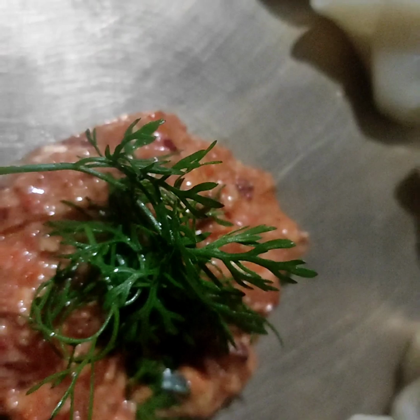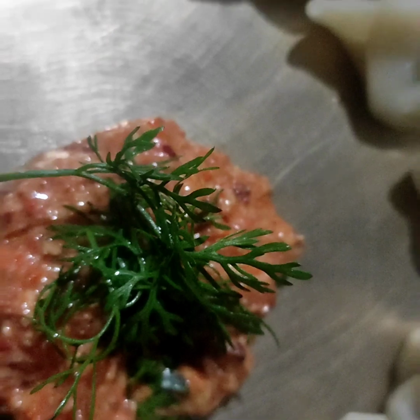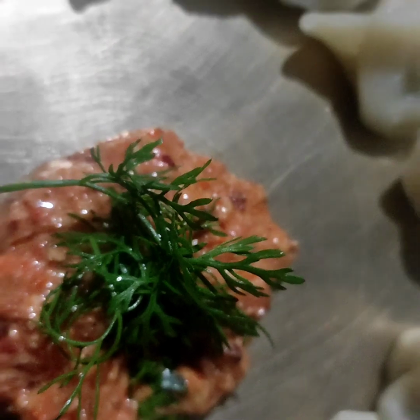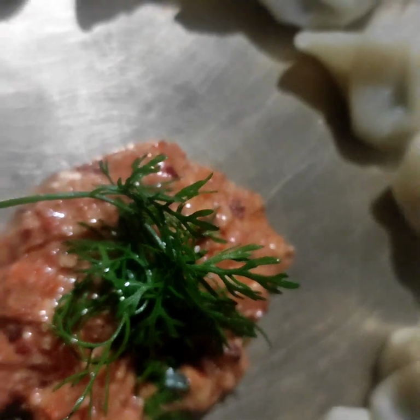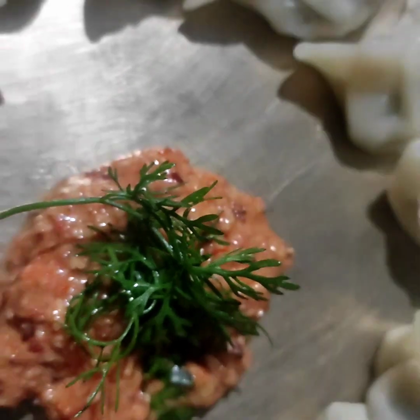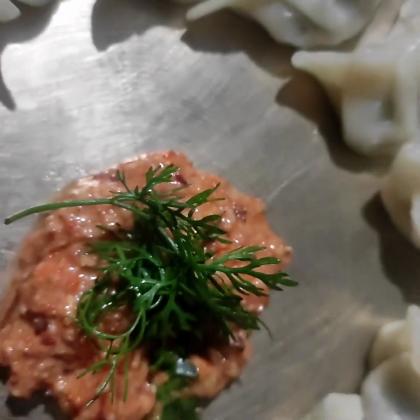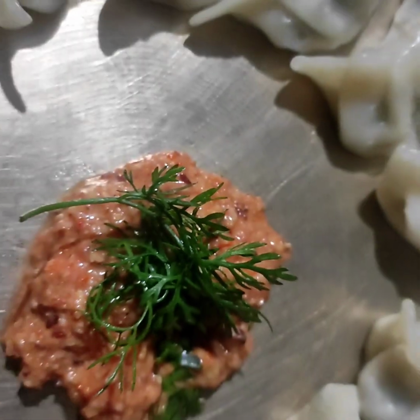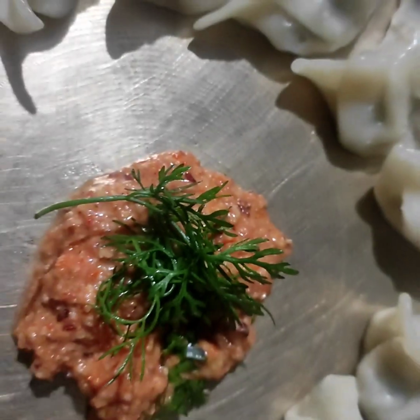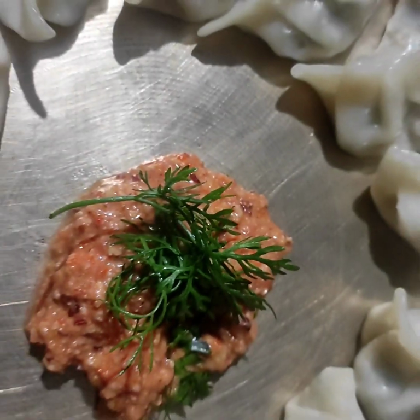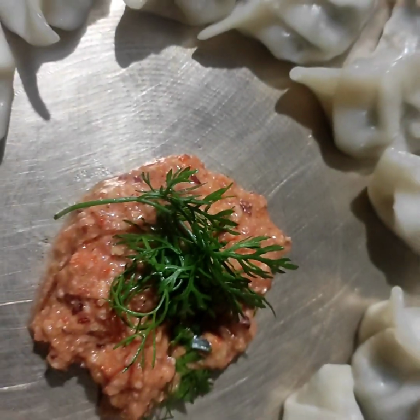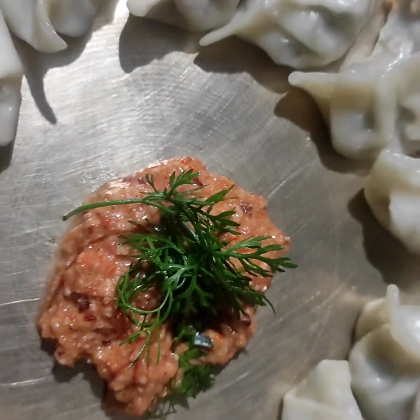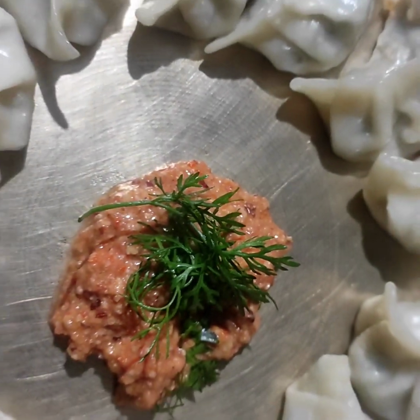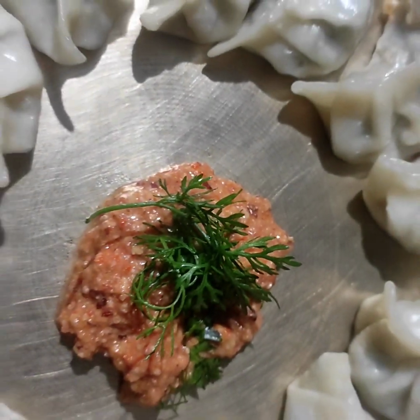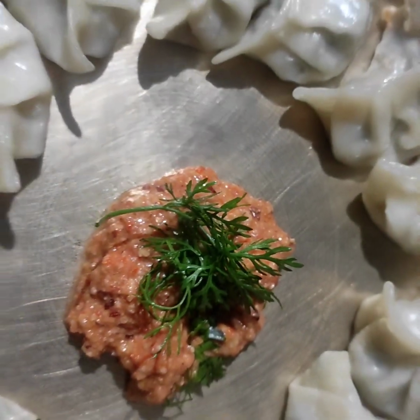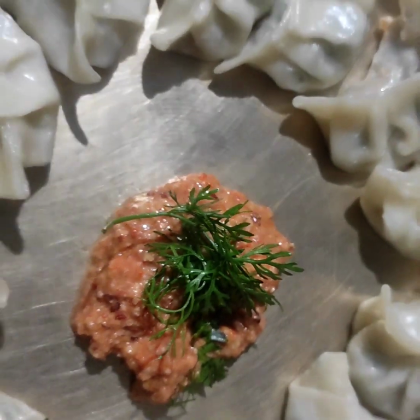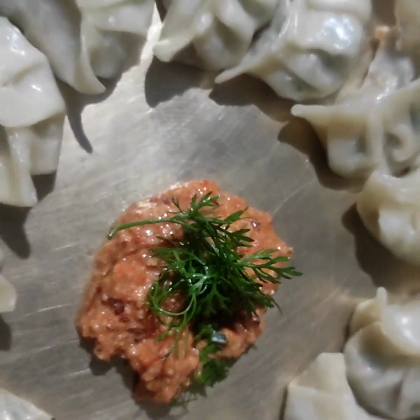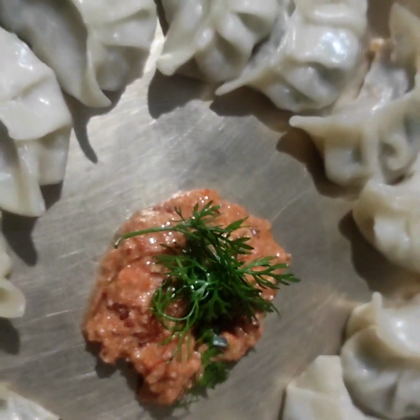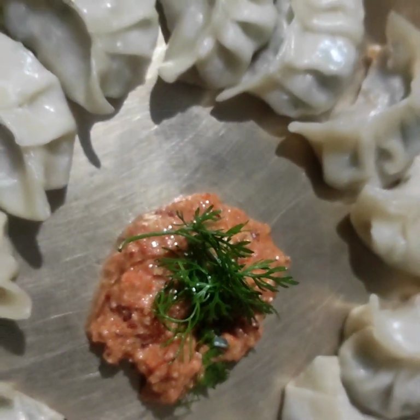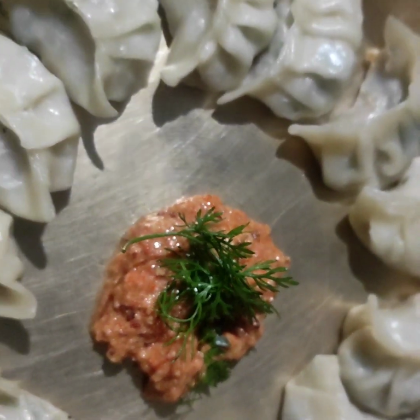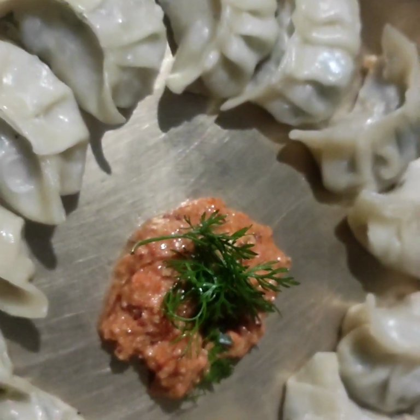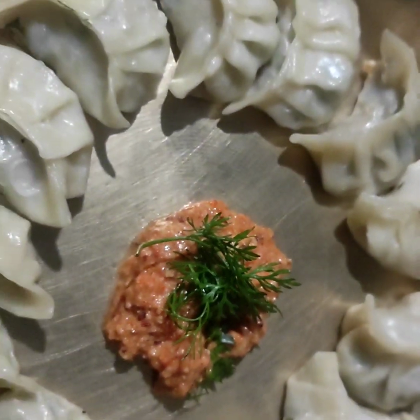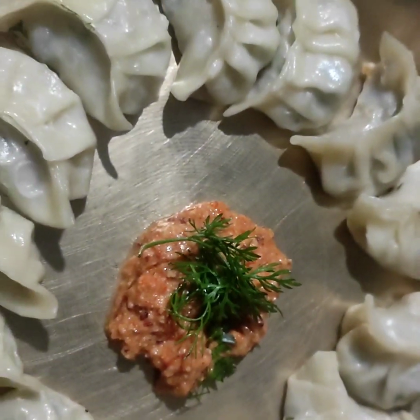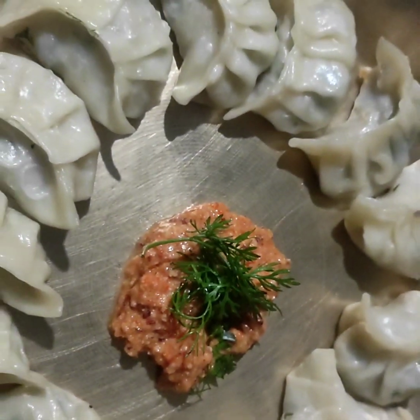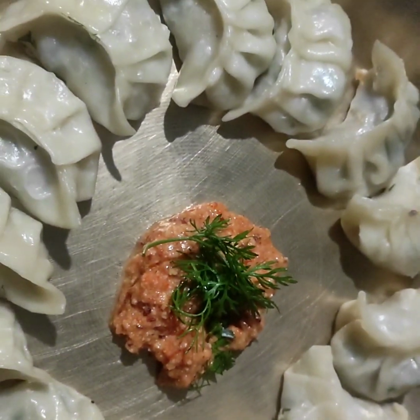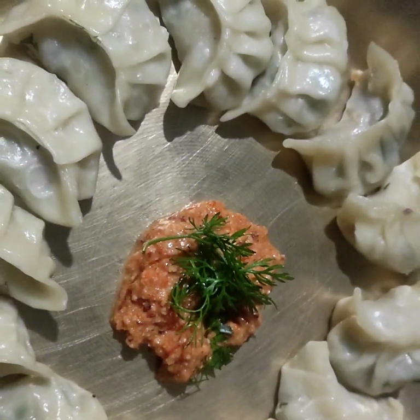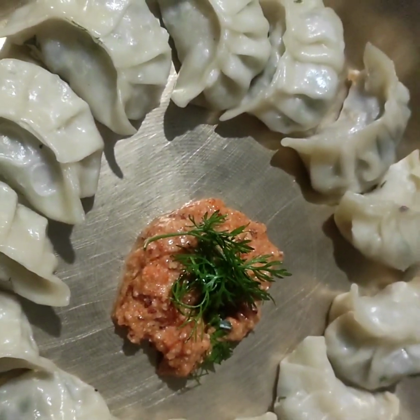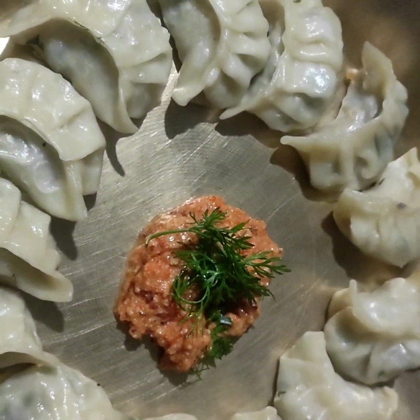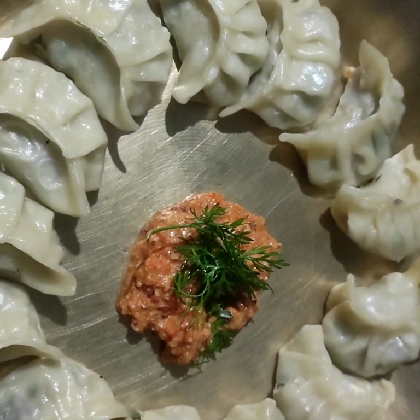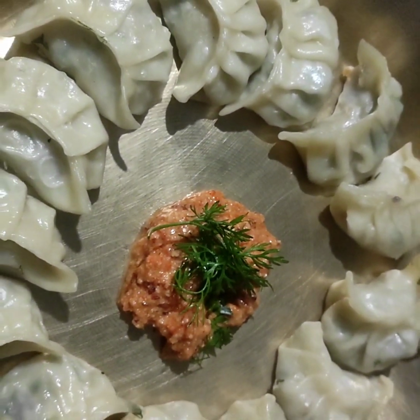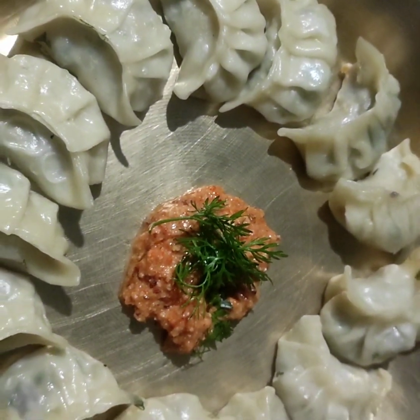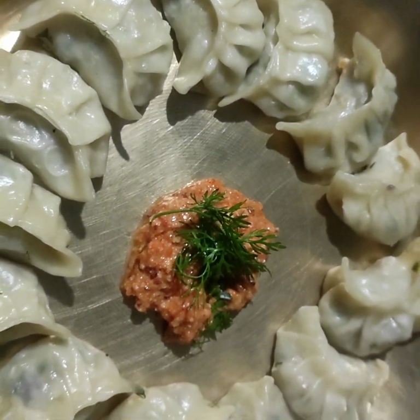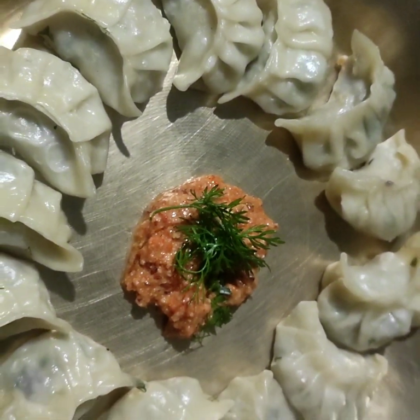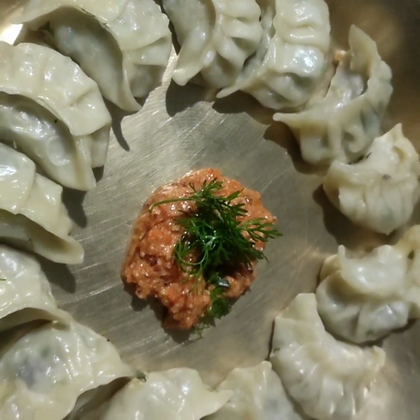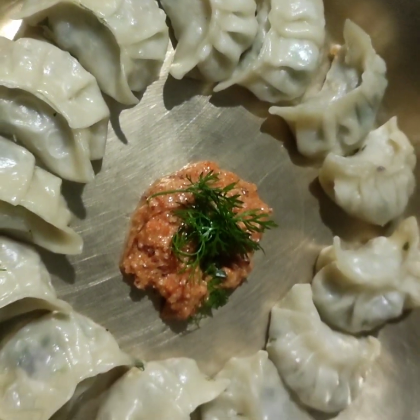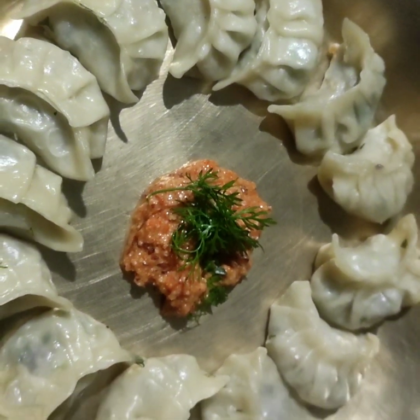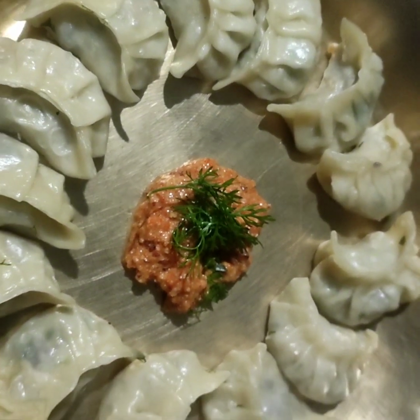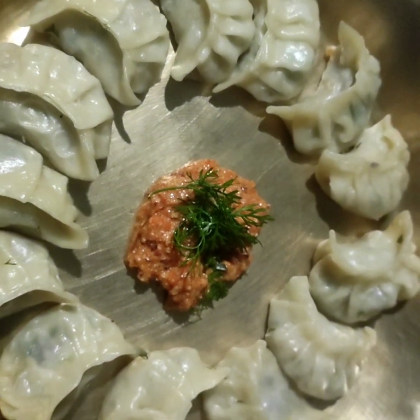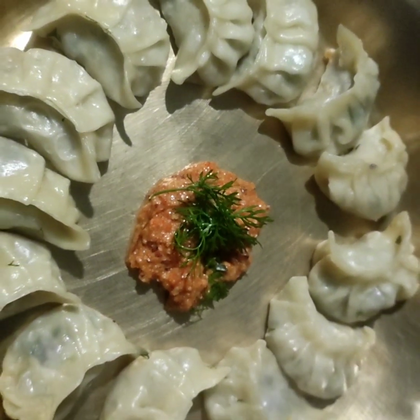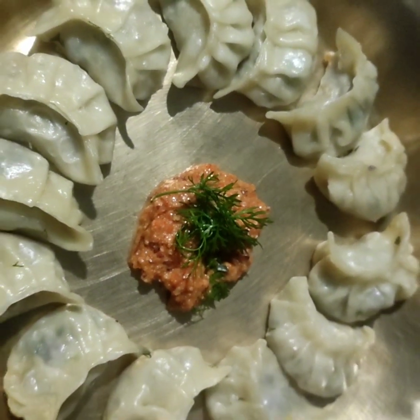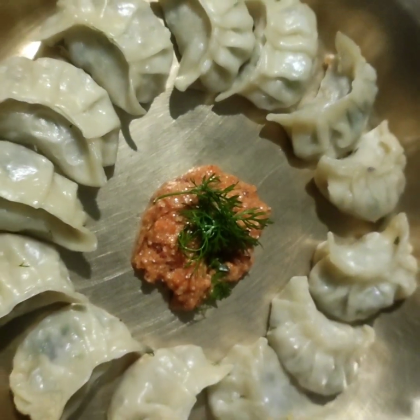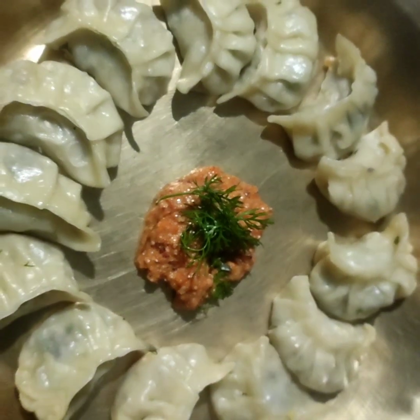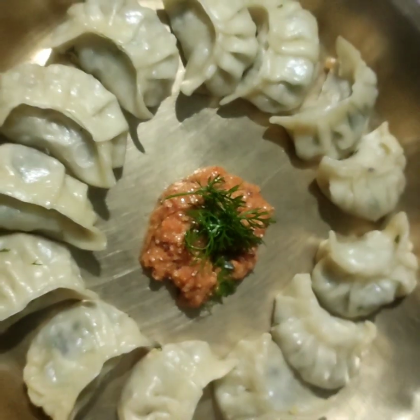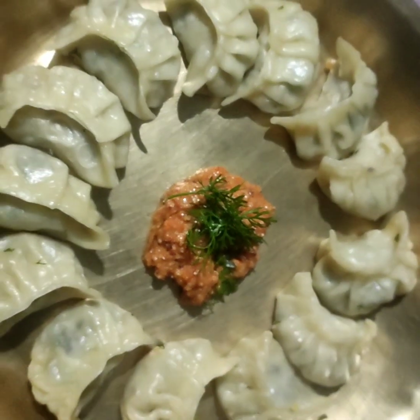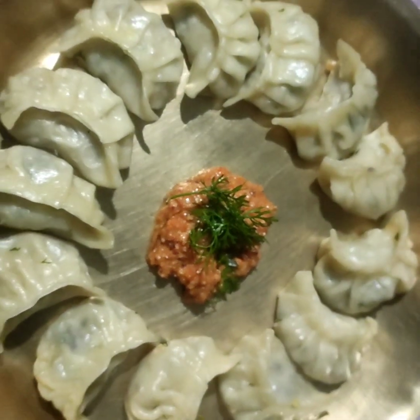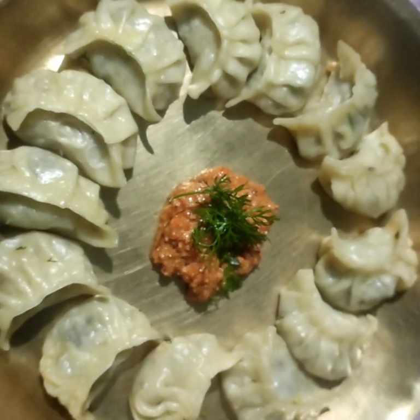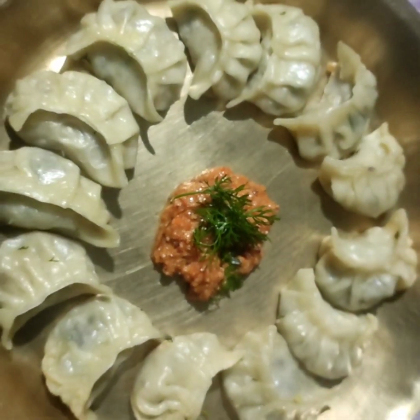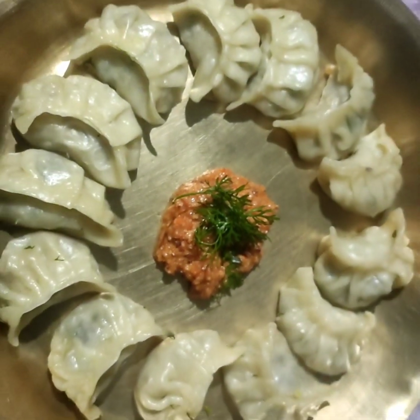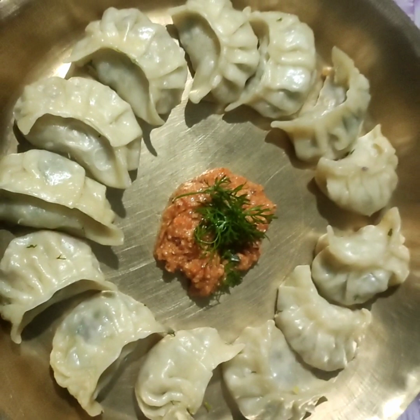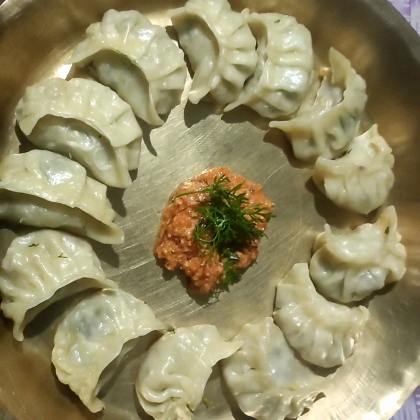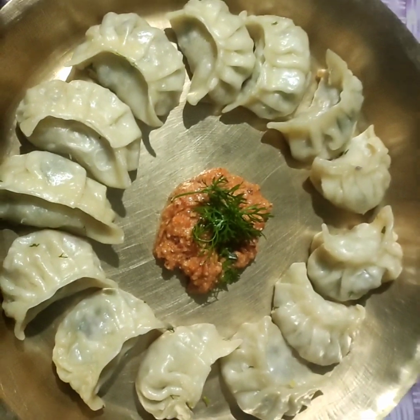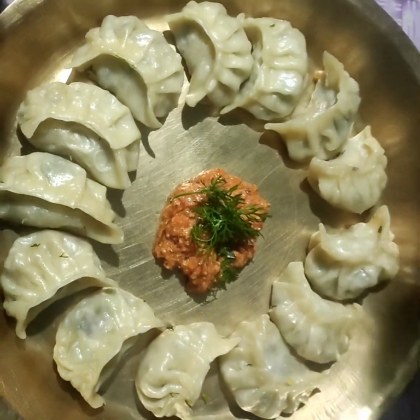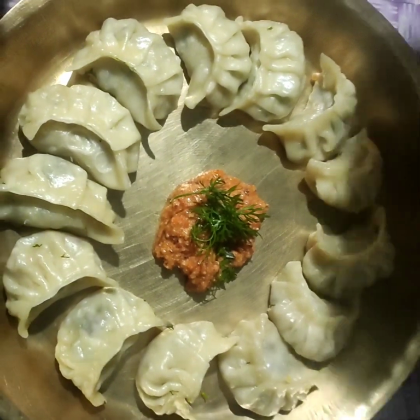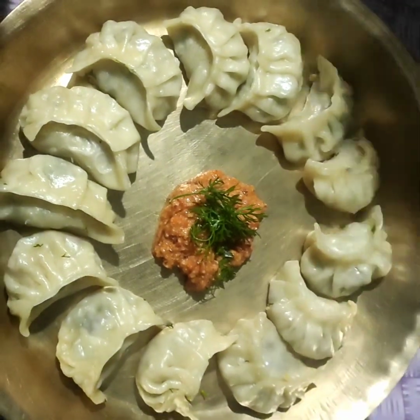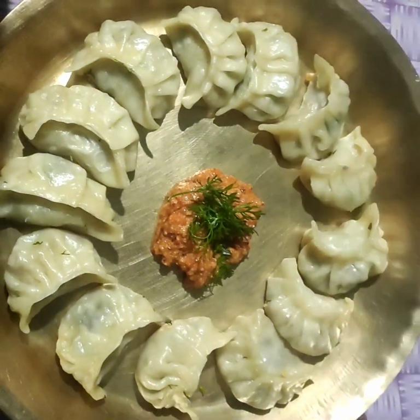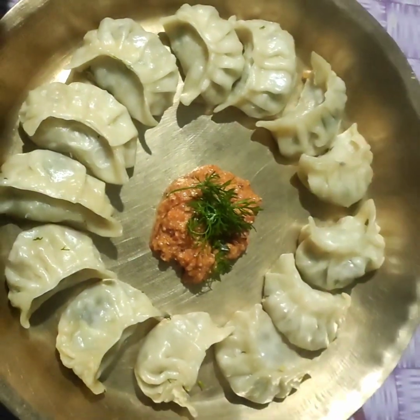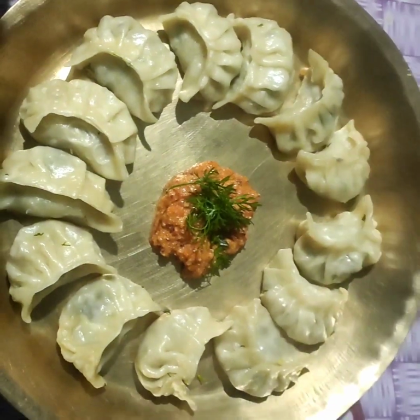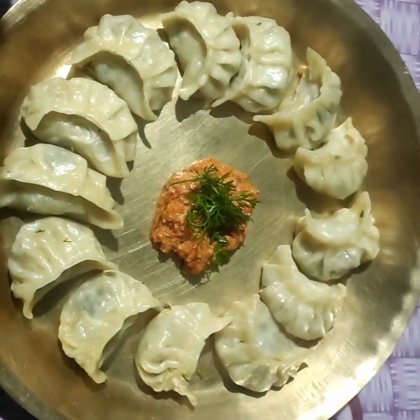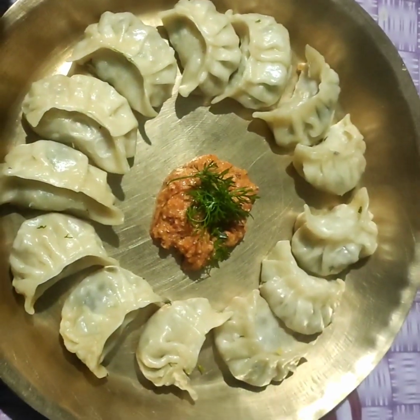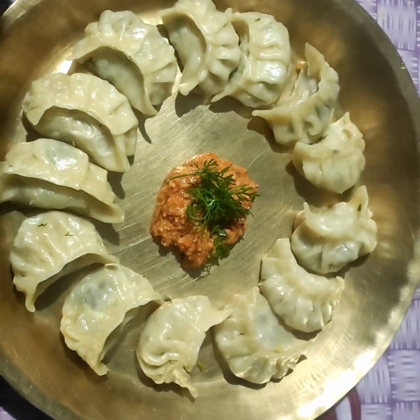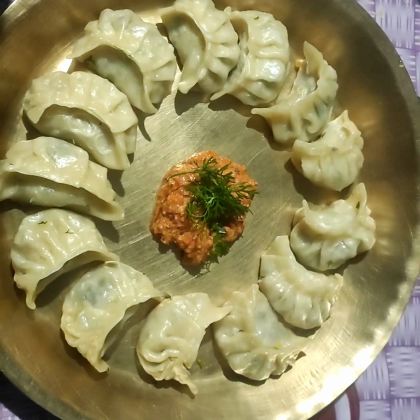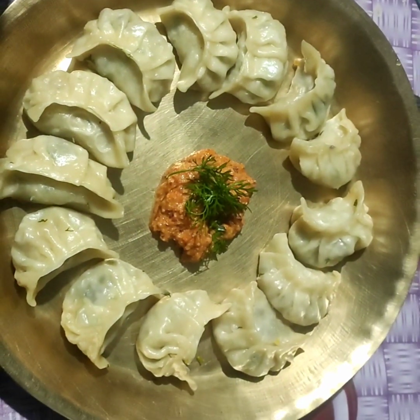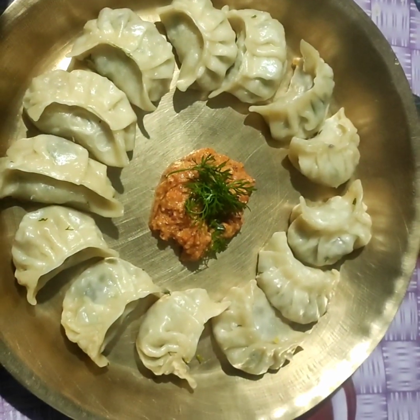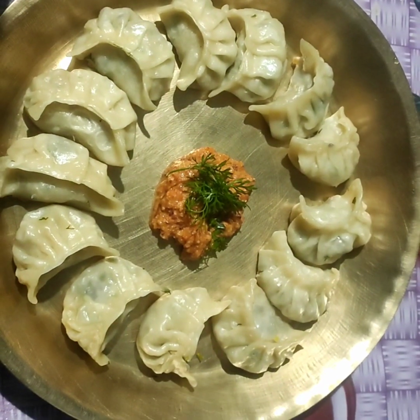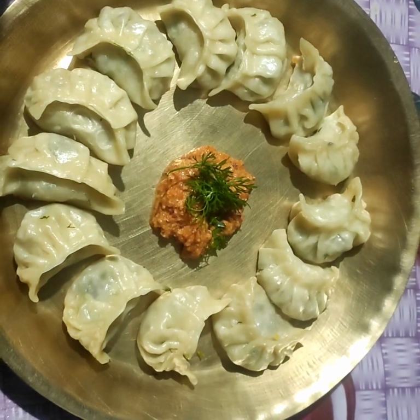Hello everyone! Welcome to my new video. Today we are going to make my husband's recipe.